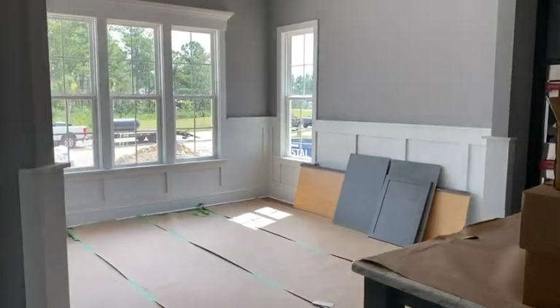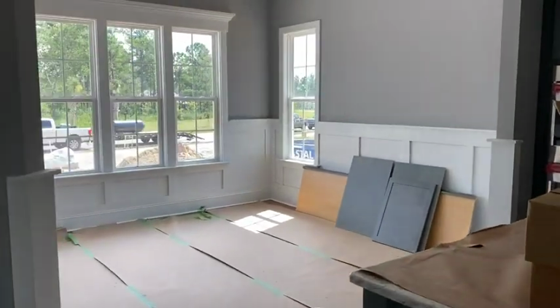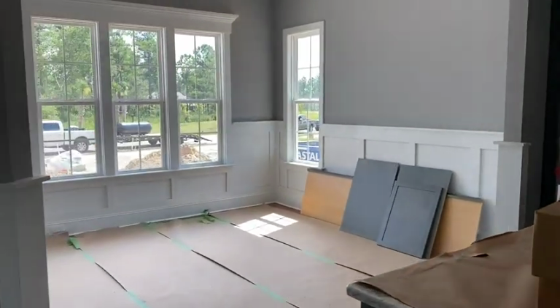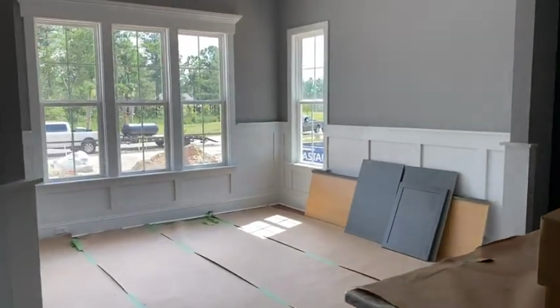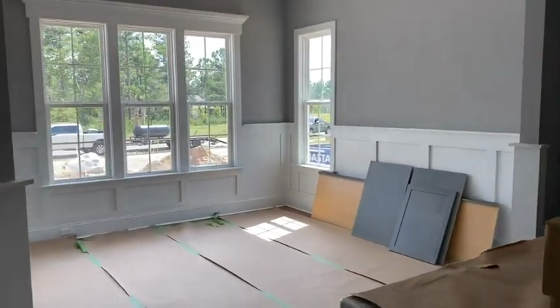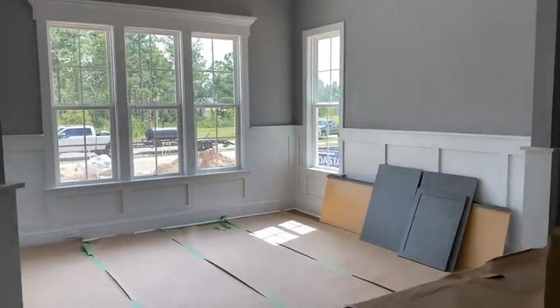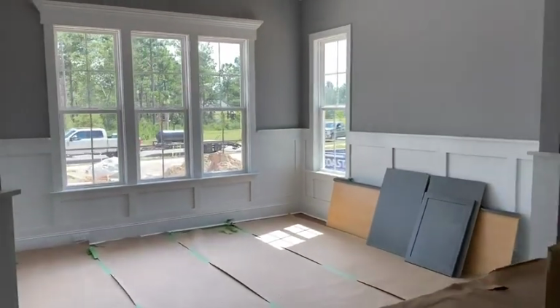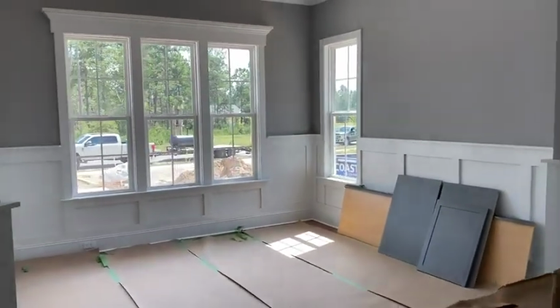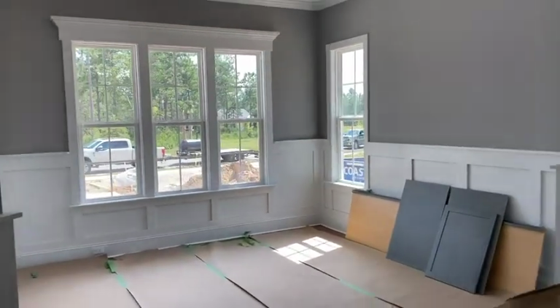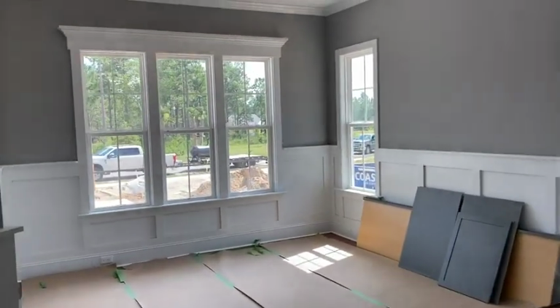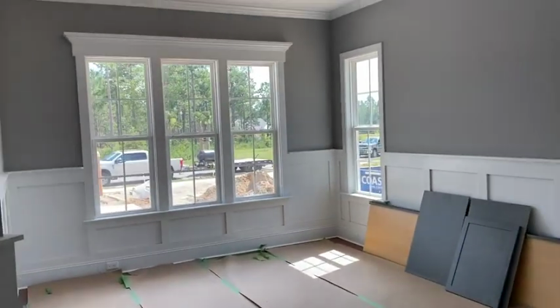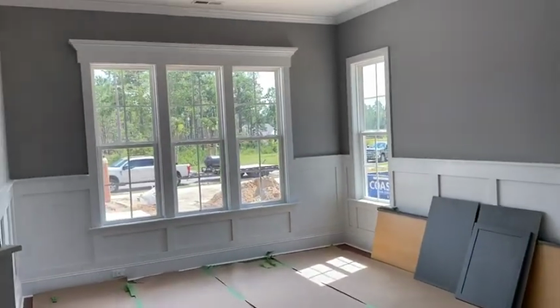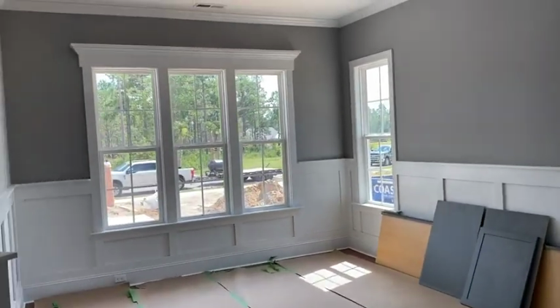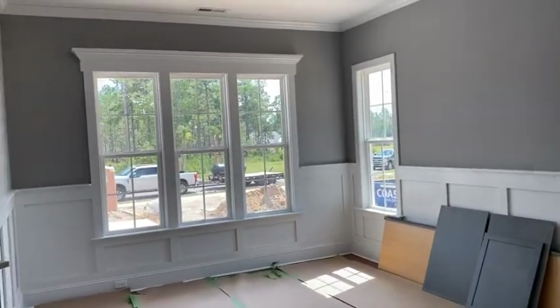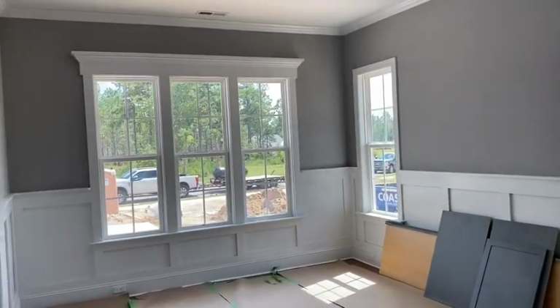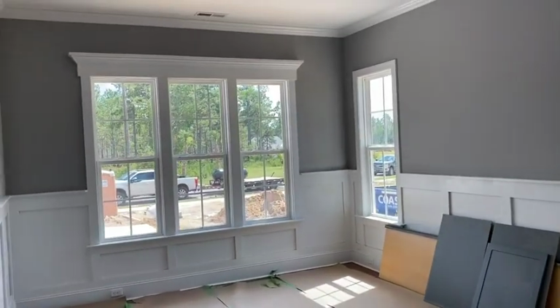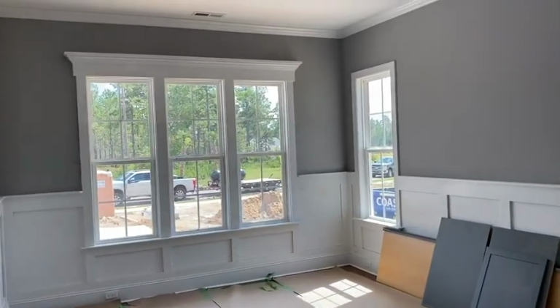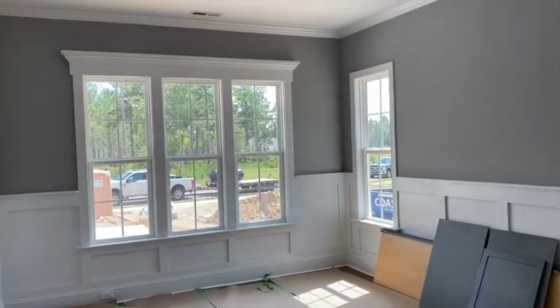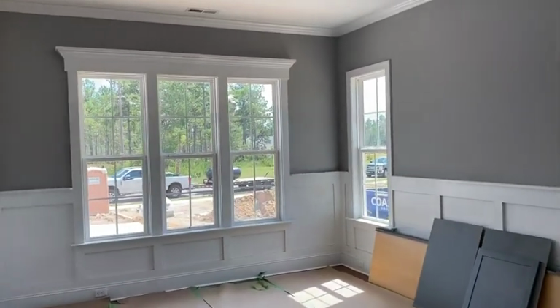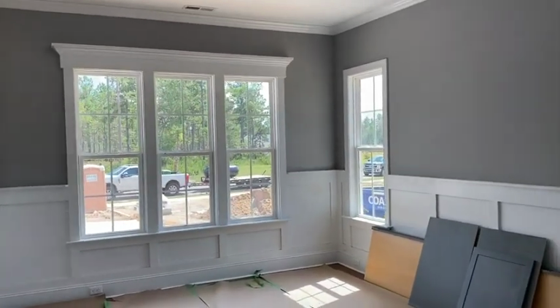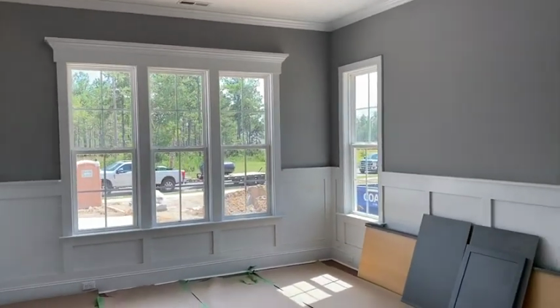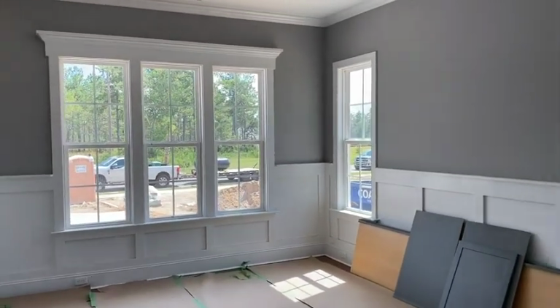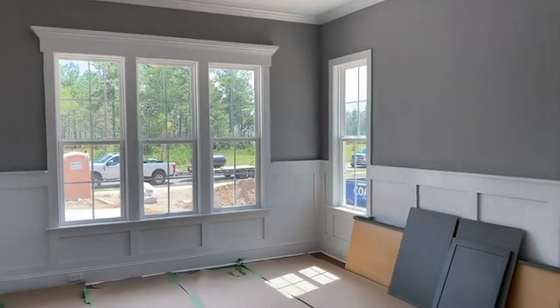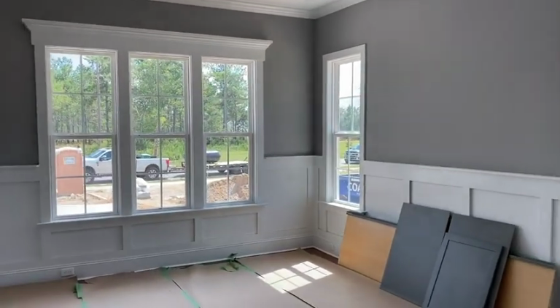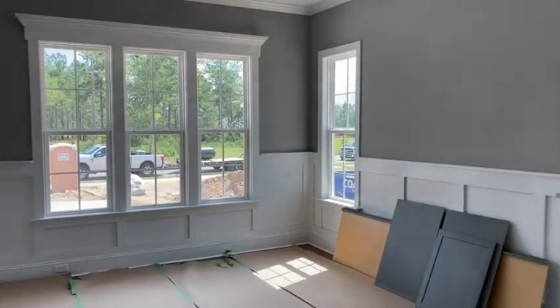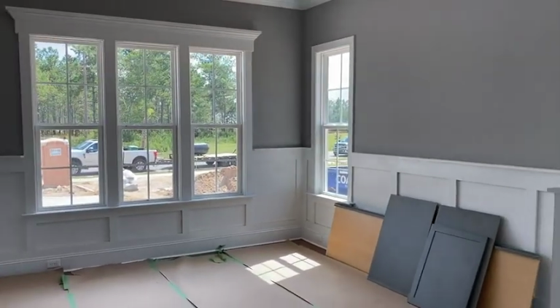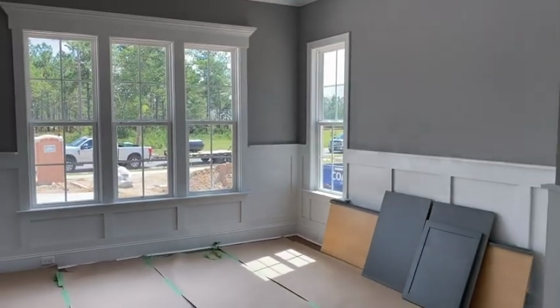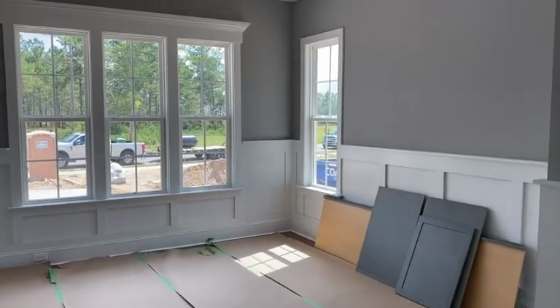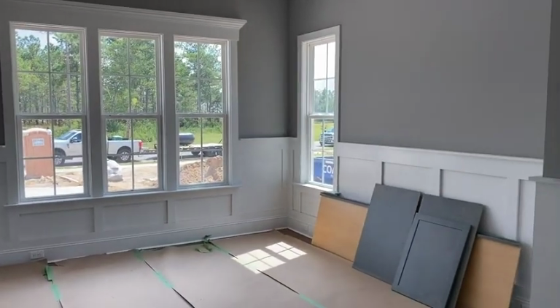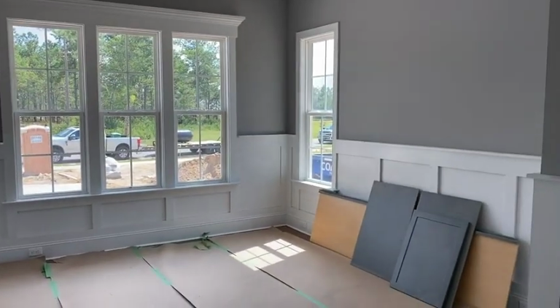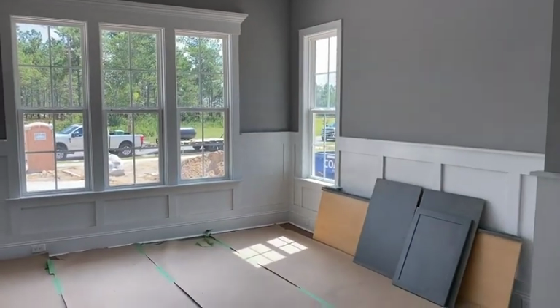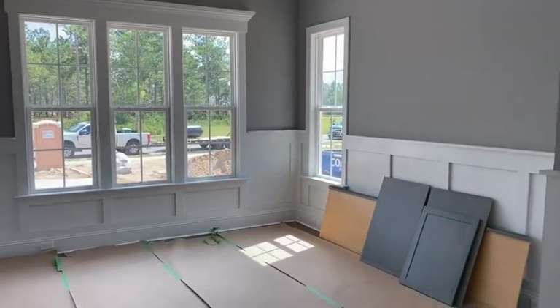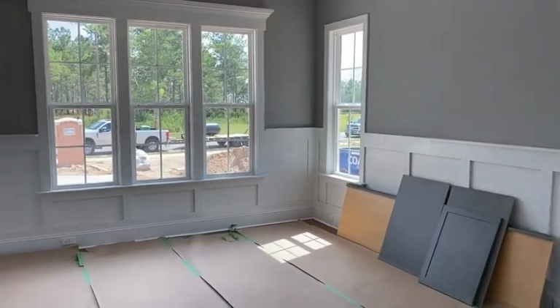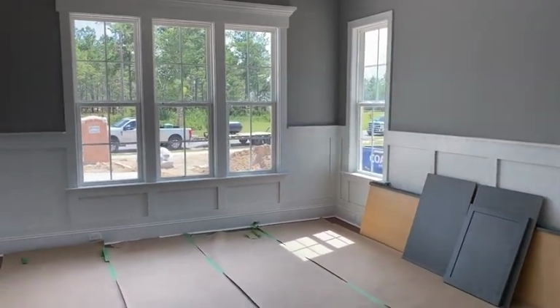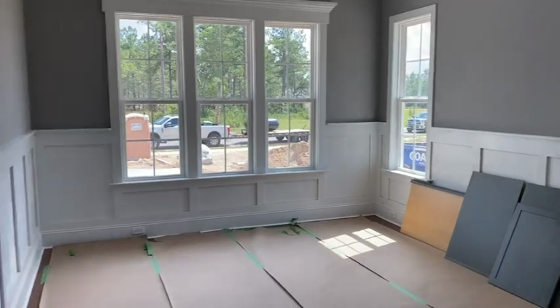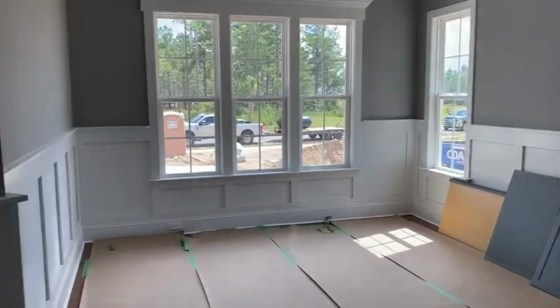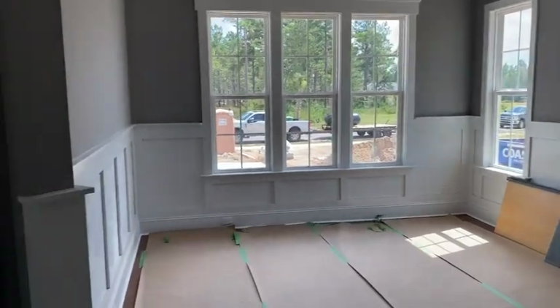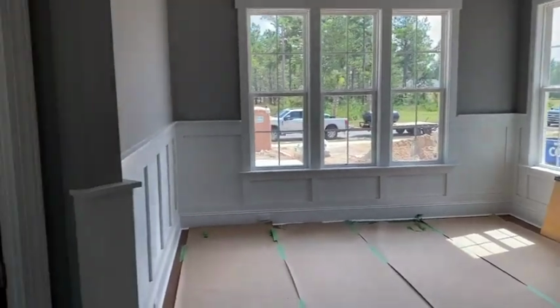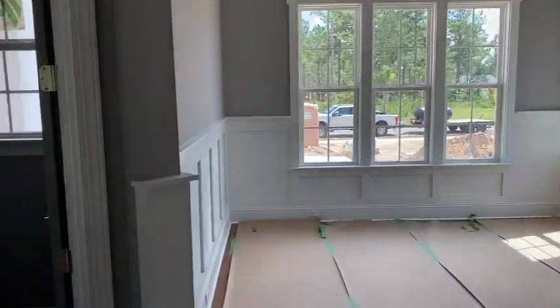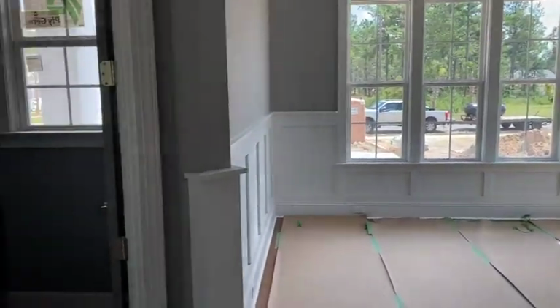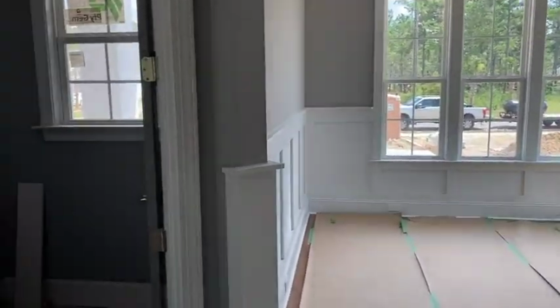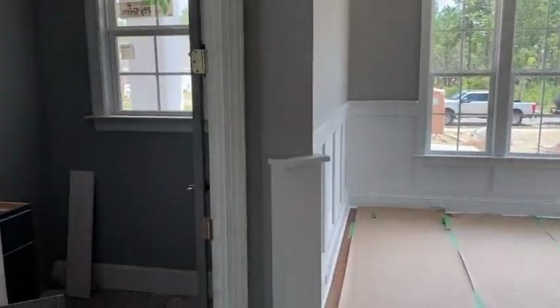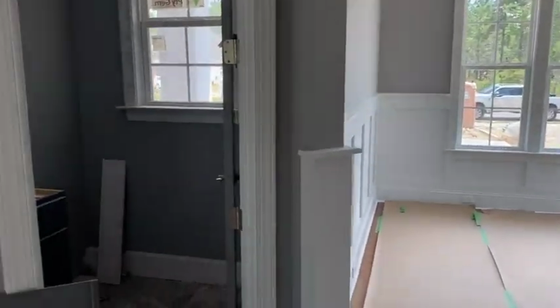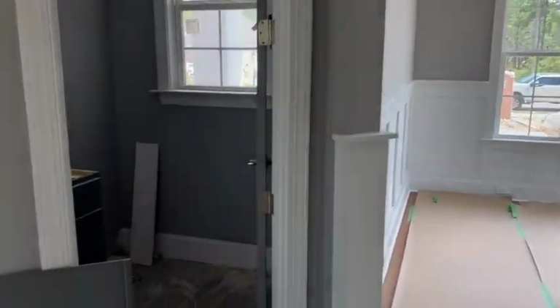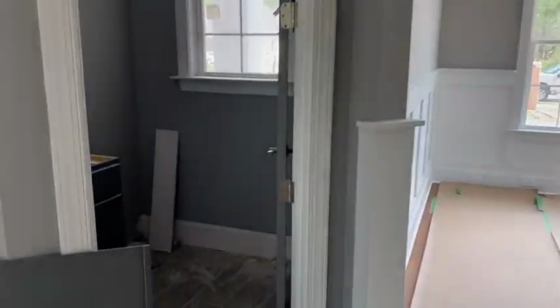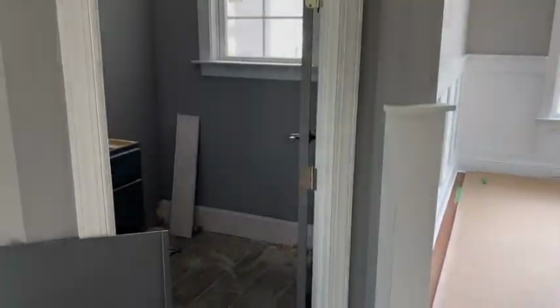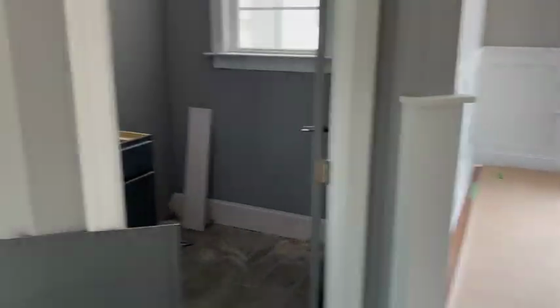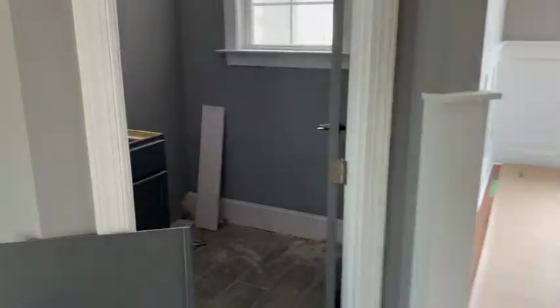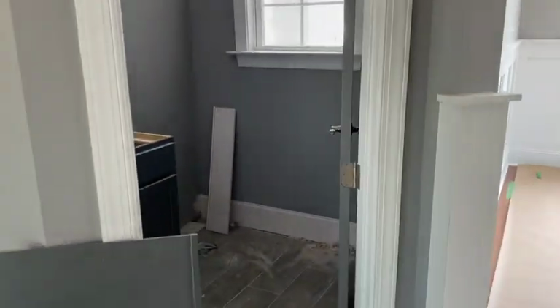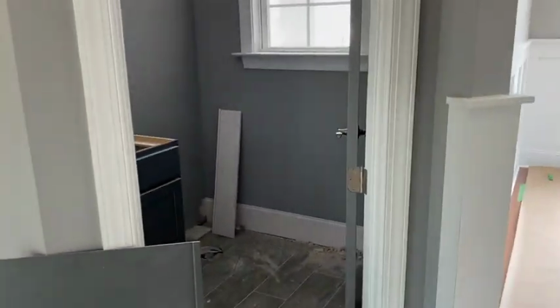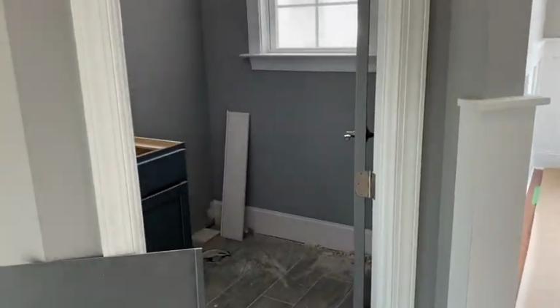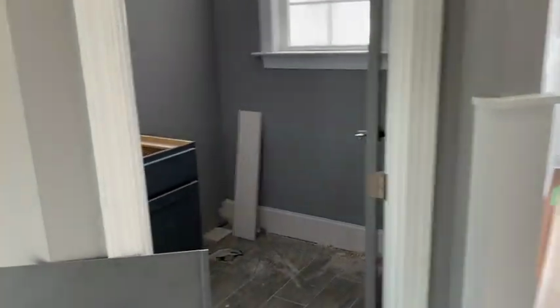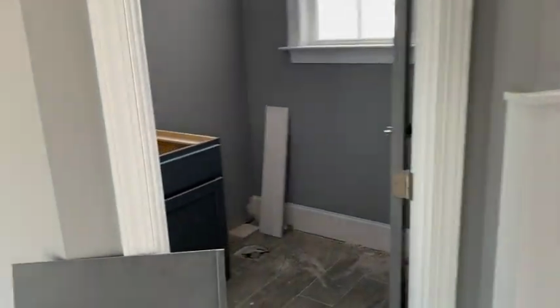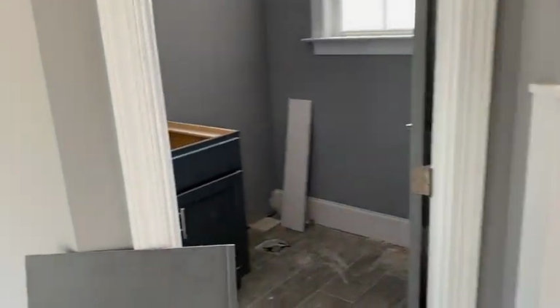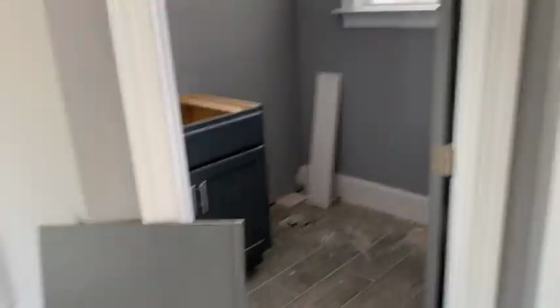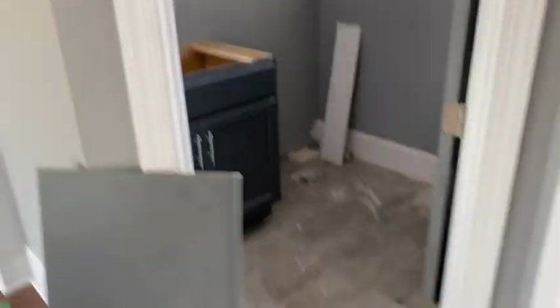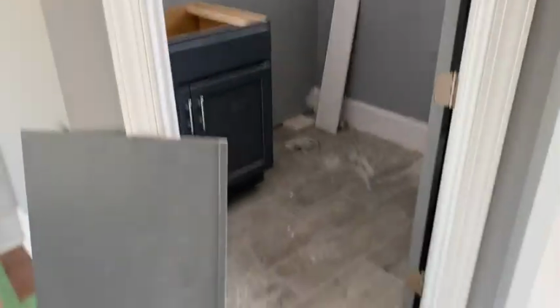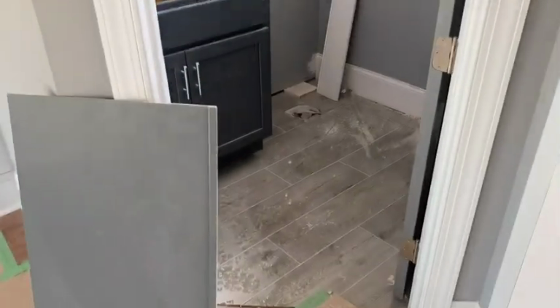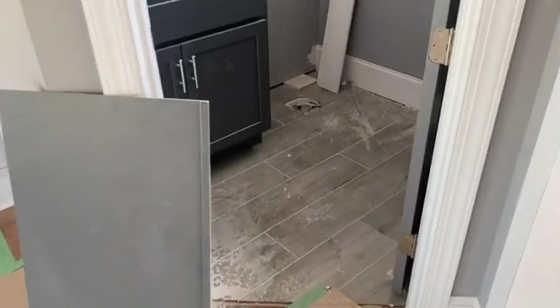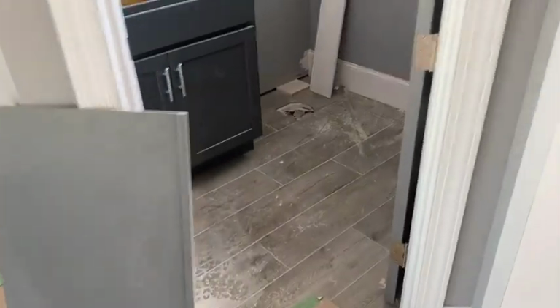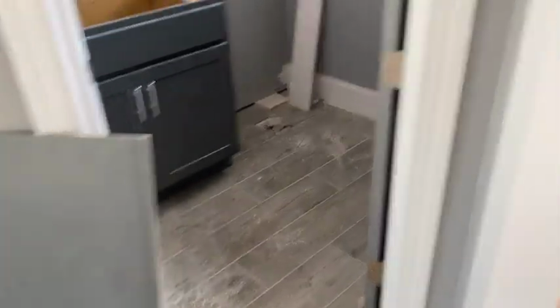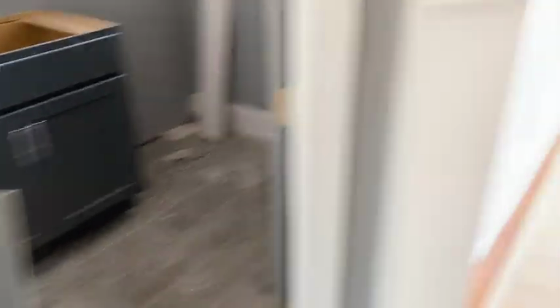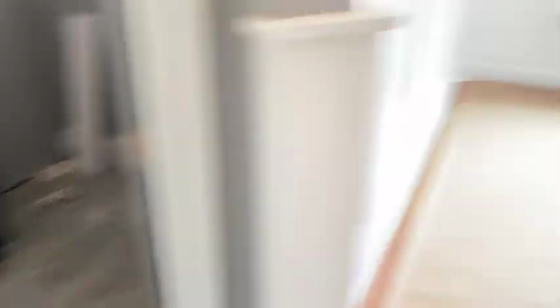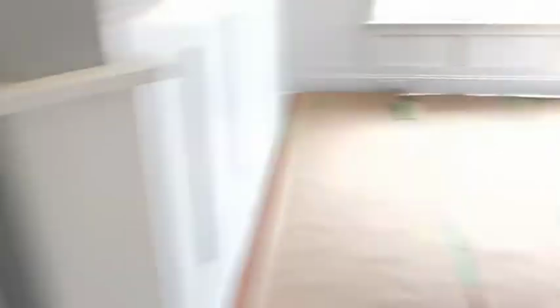Dining area up here in the front. Look at all the trim details — all those are standard. Nice powder room here in the front.